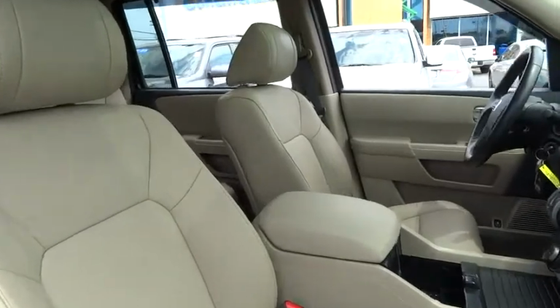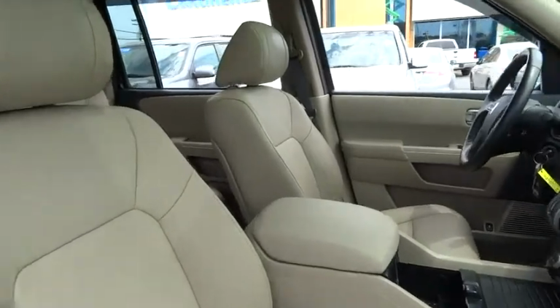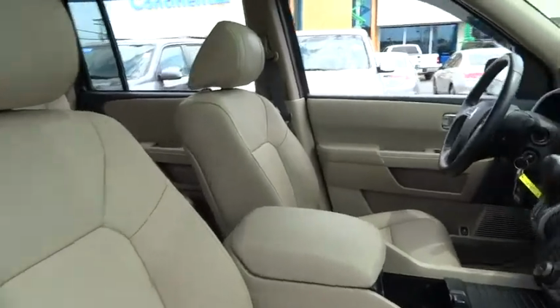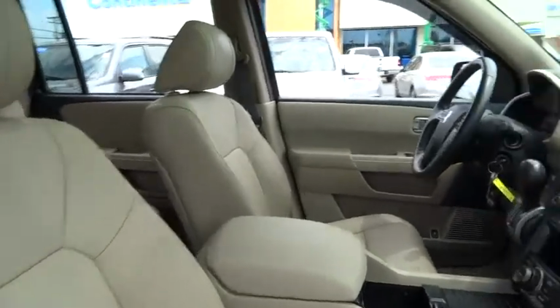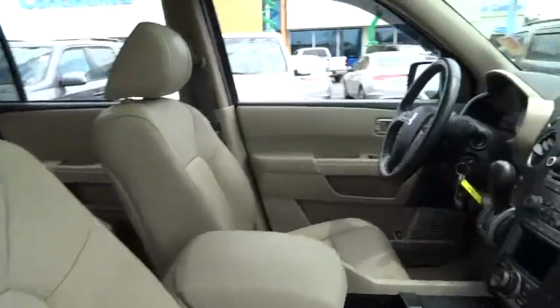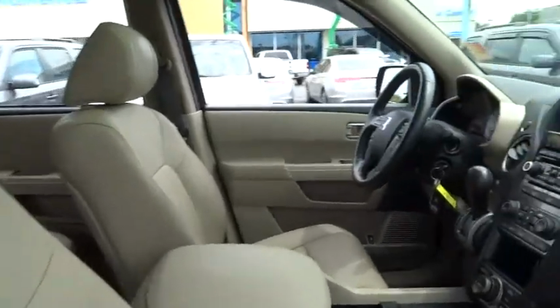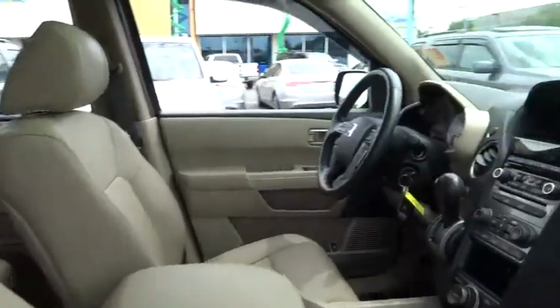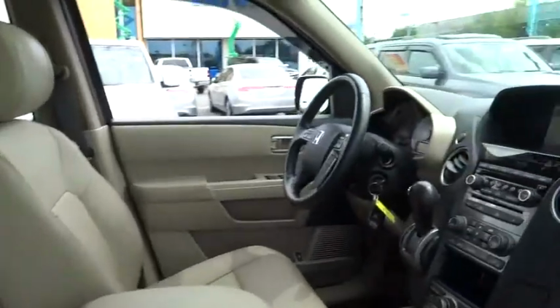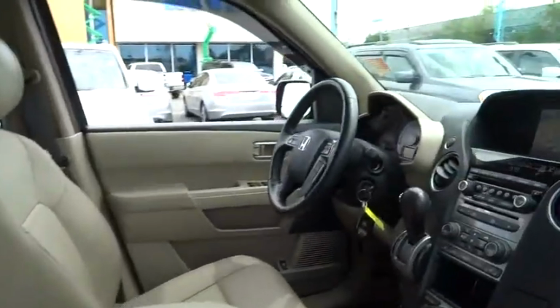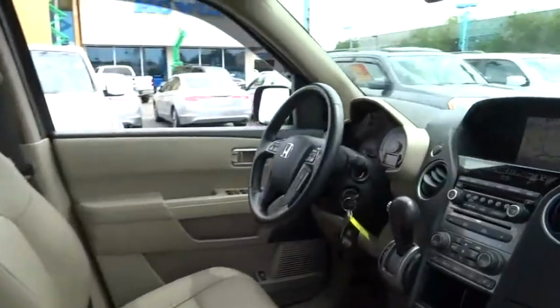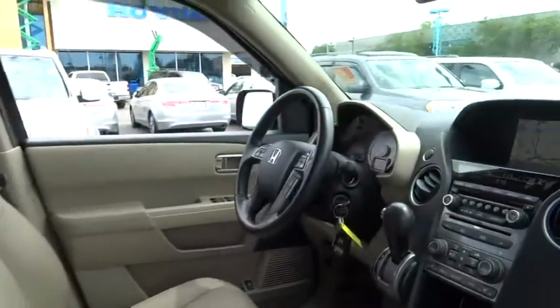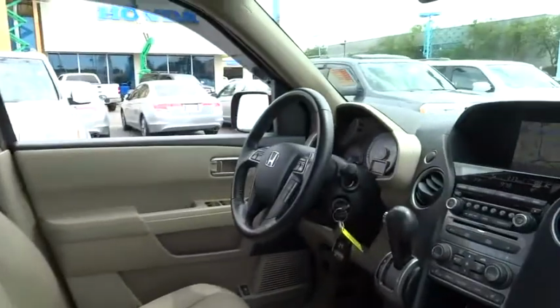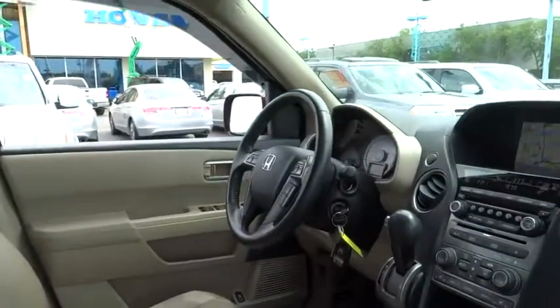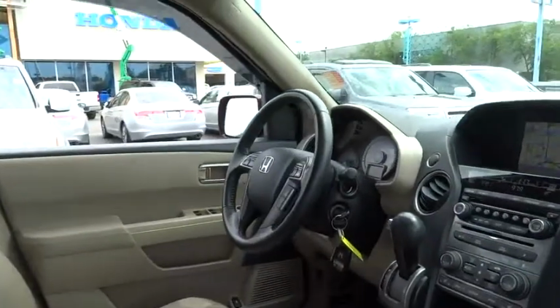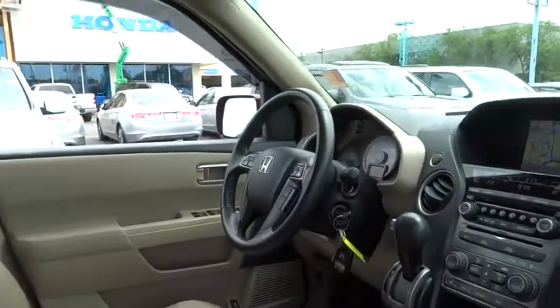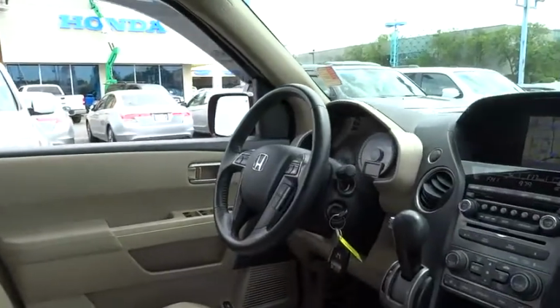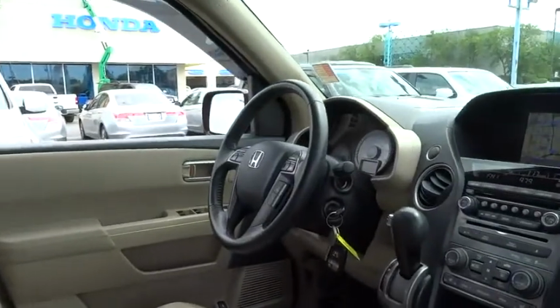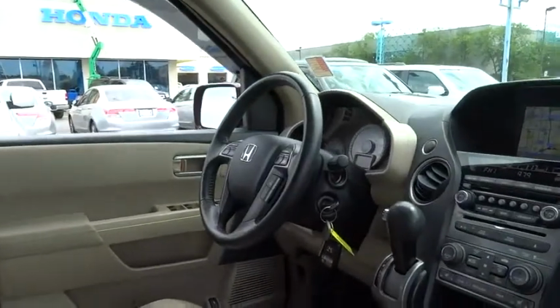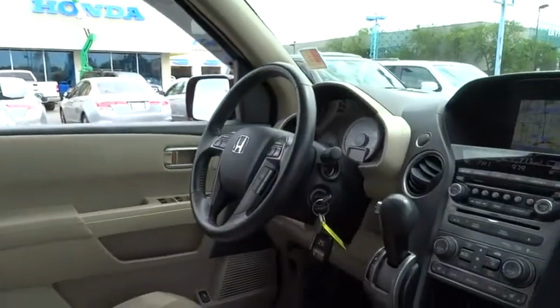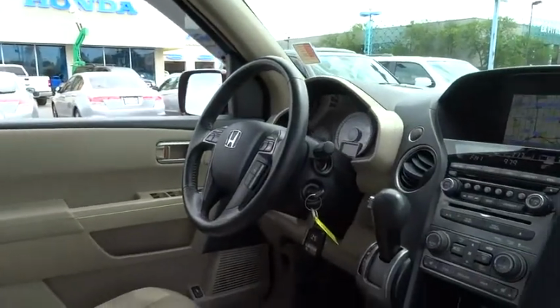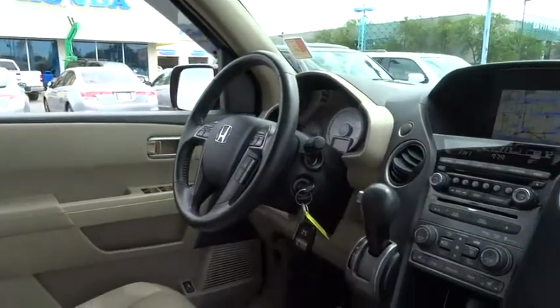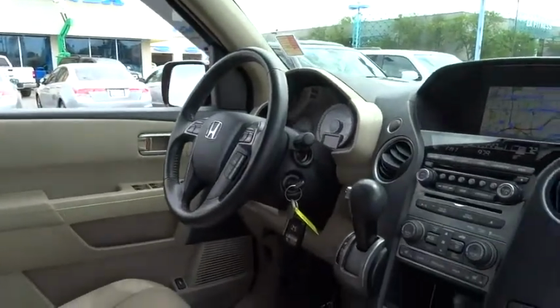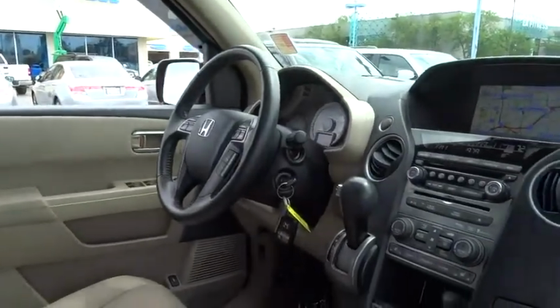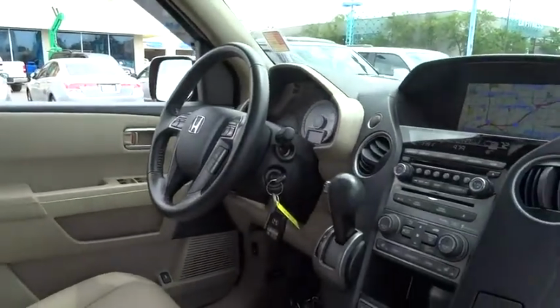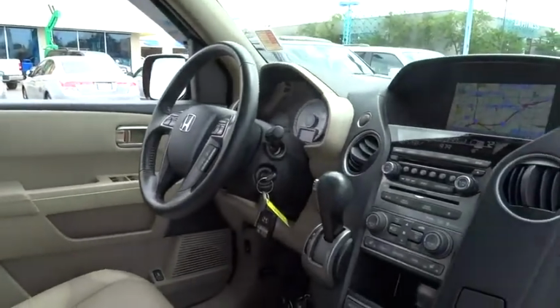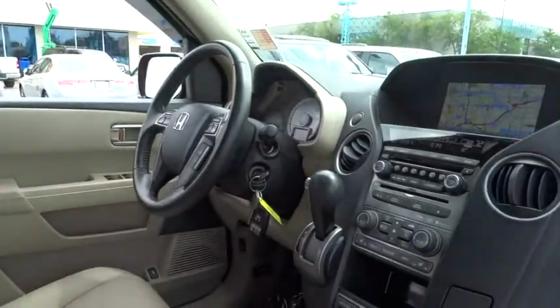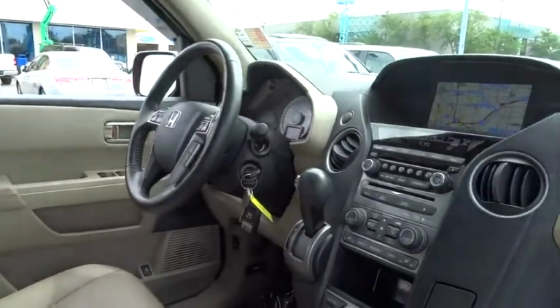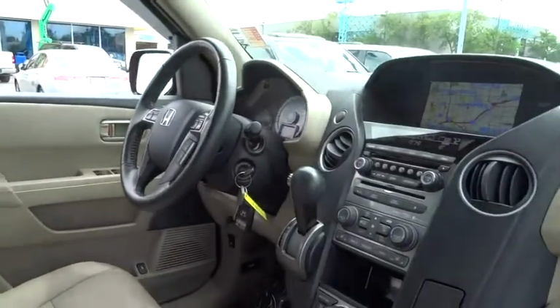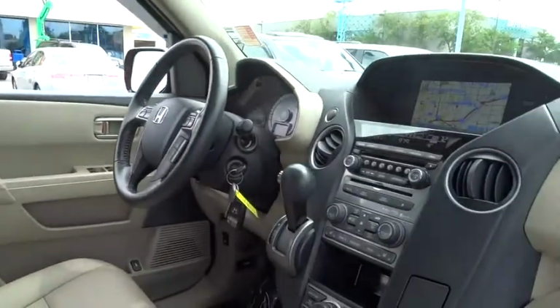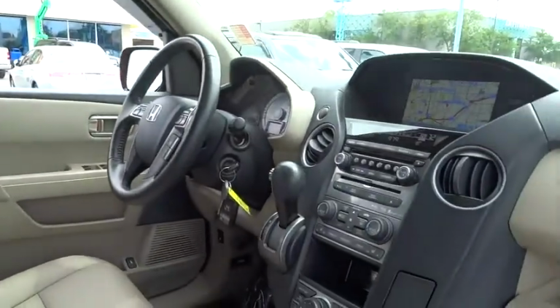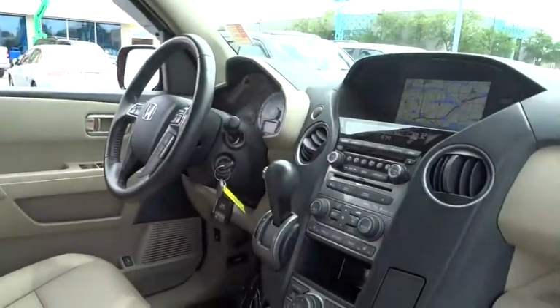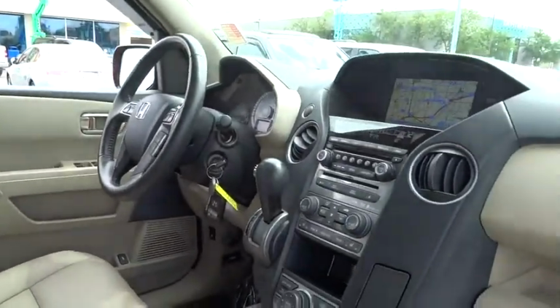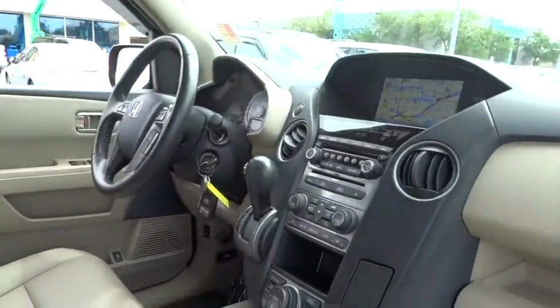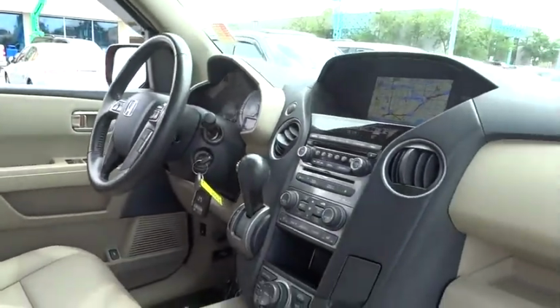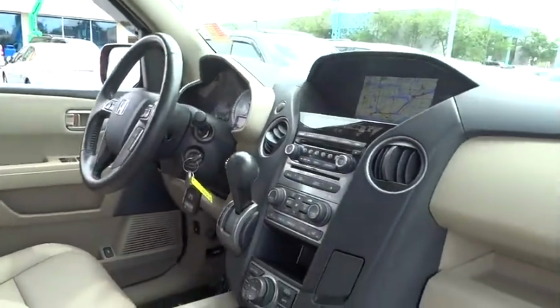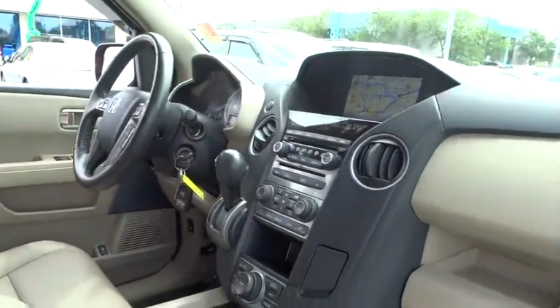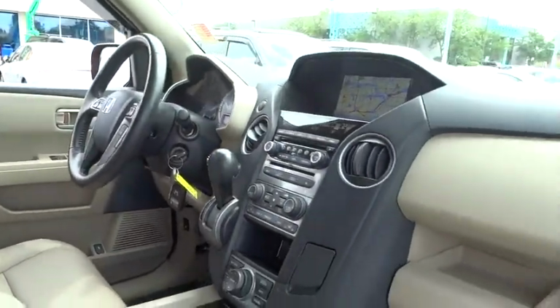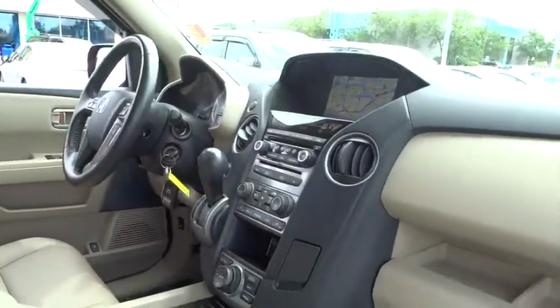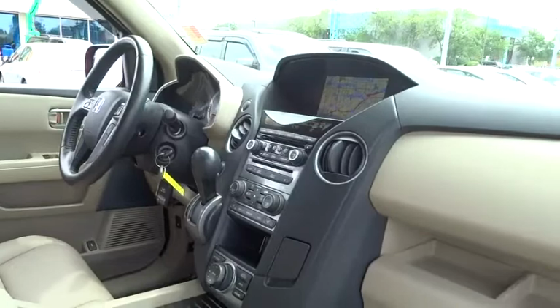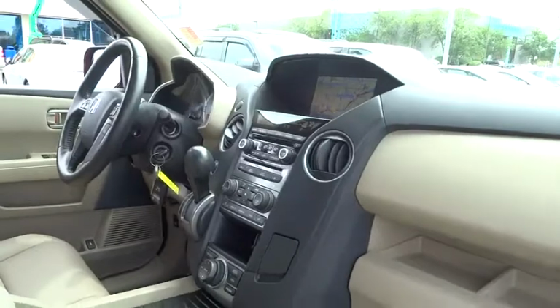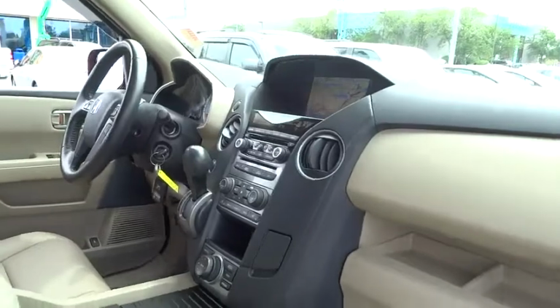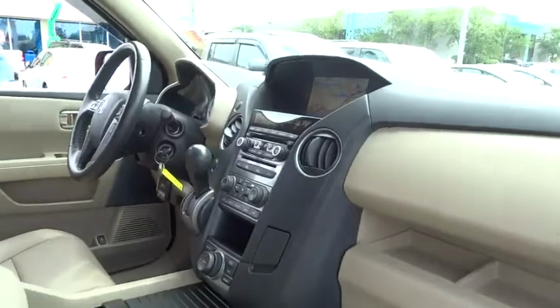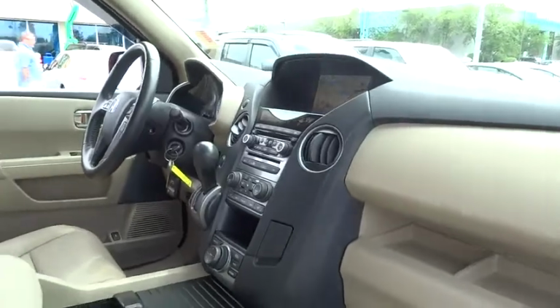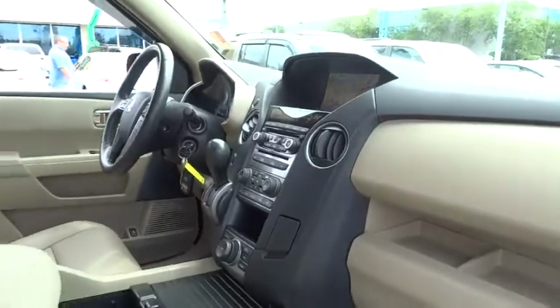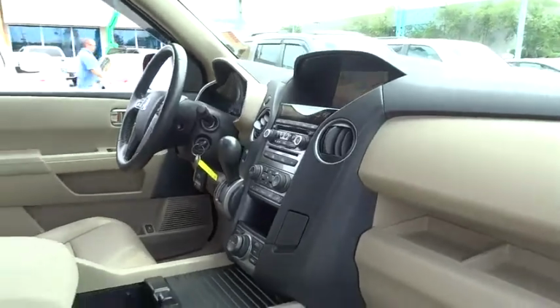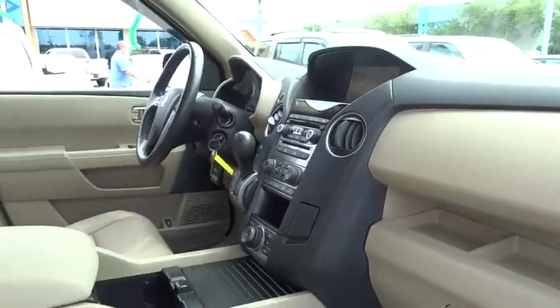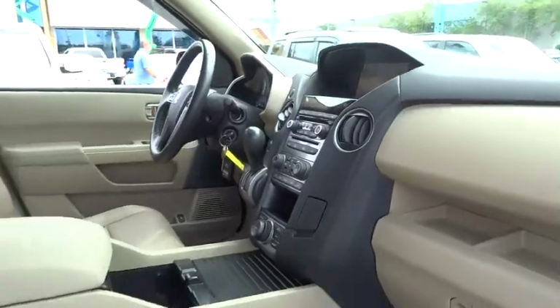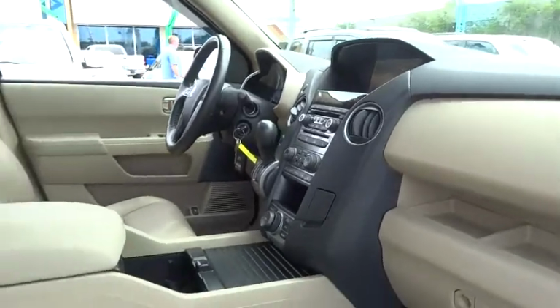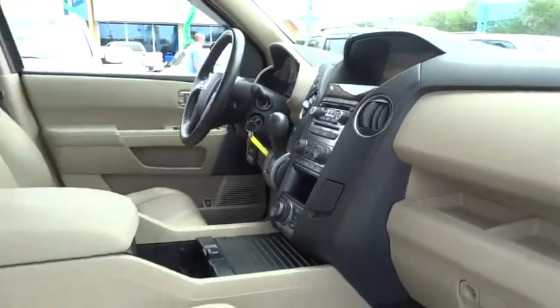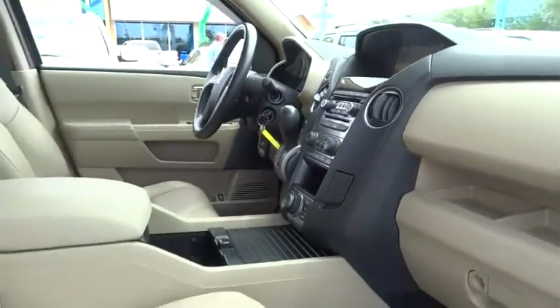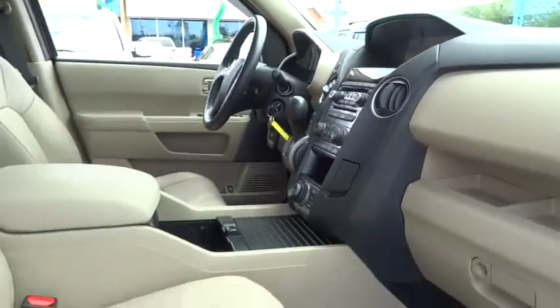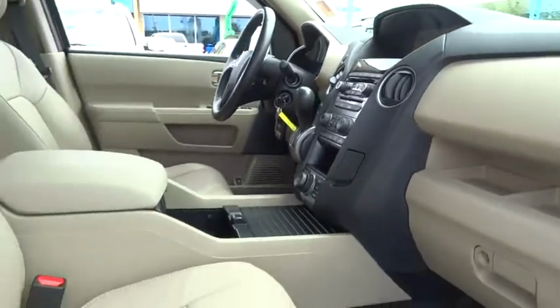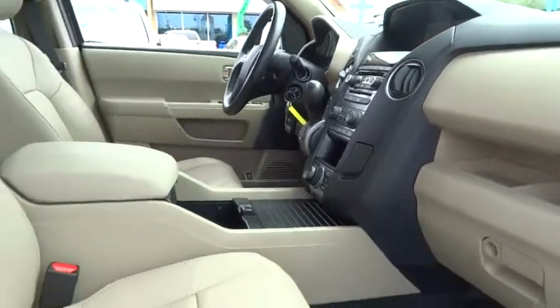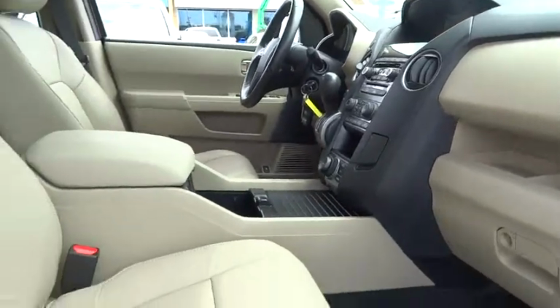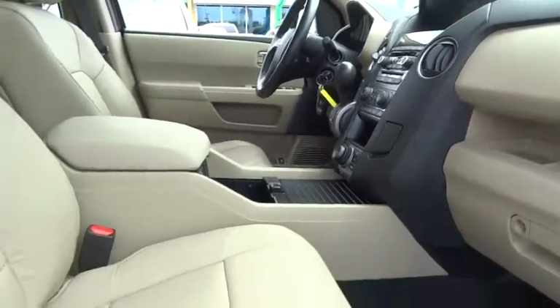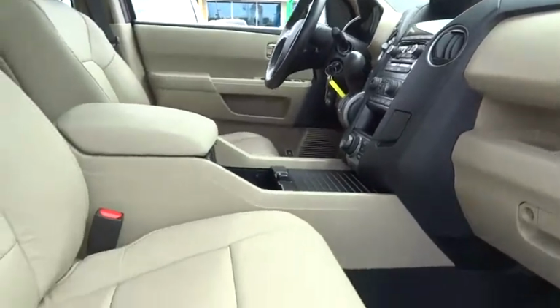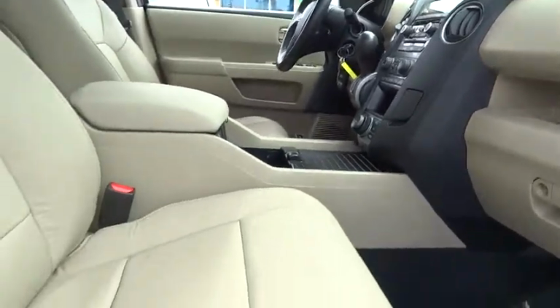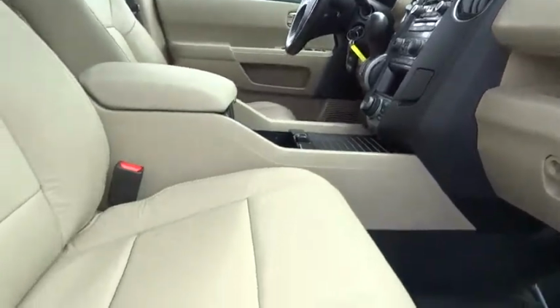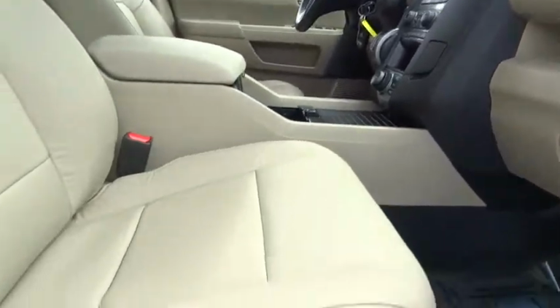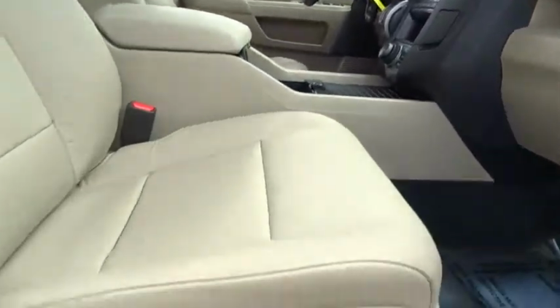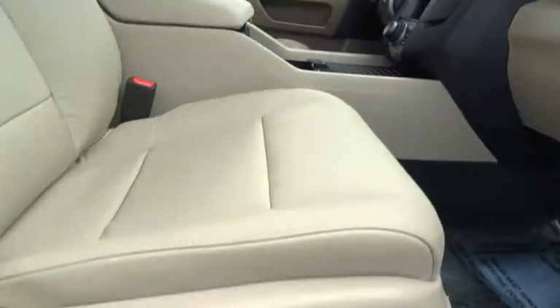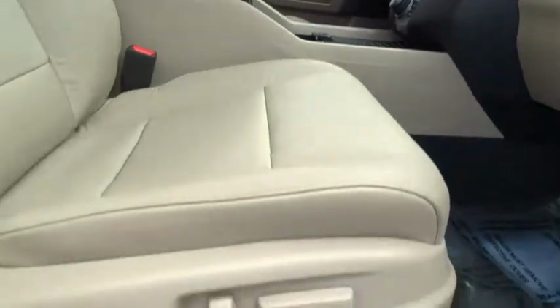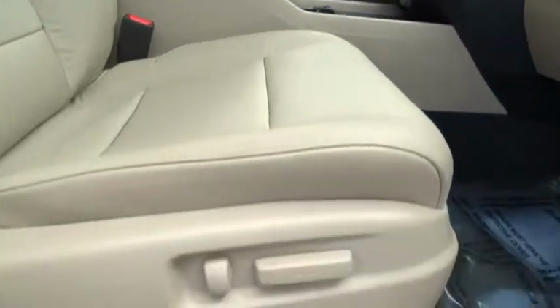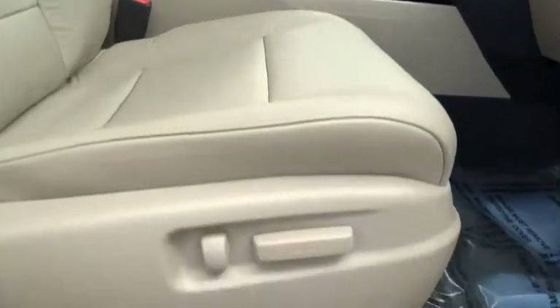Anti-lock braking system. Stability control. Traction control. Navigation system. Tow hitch.